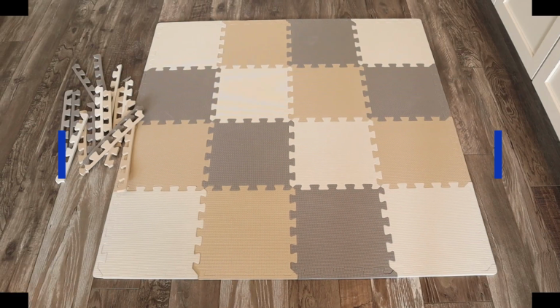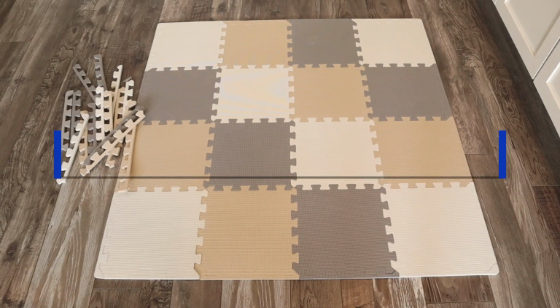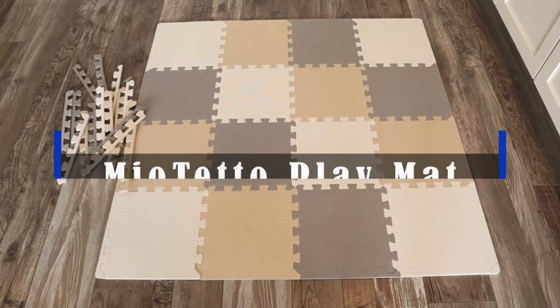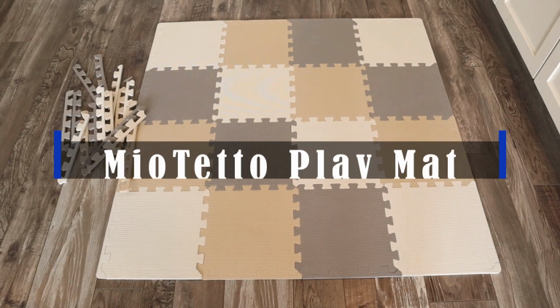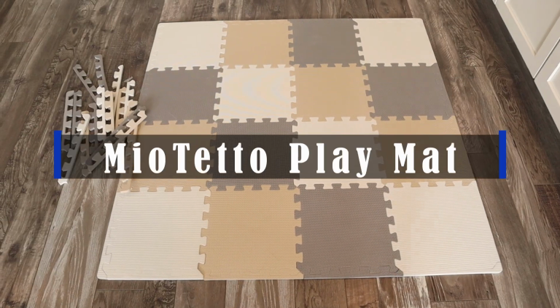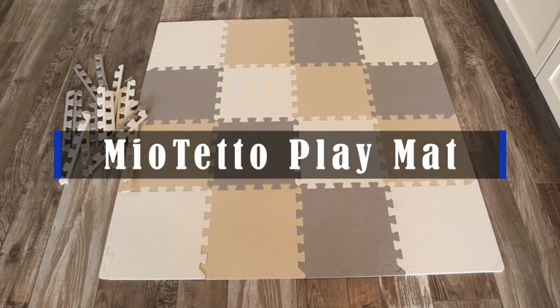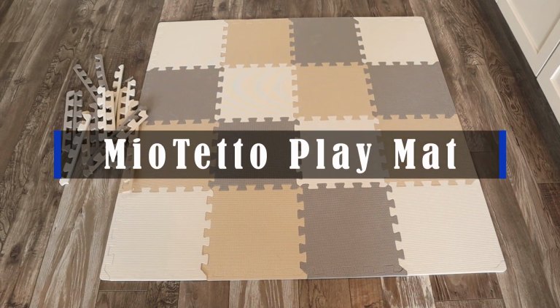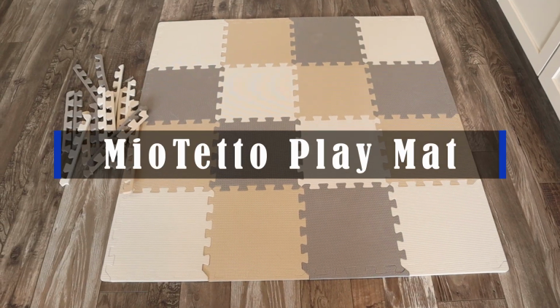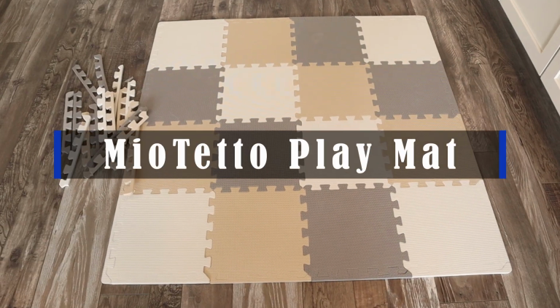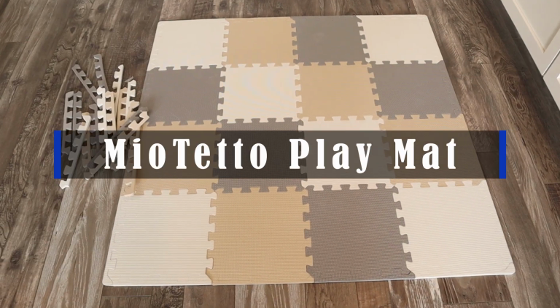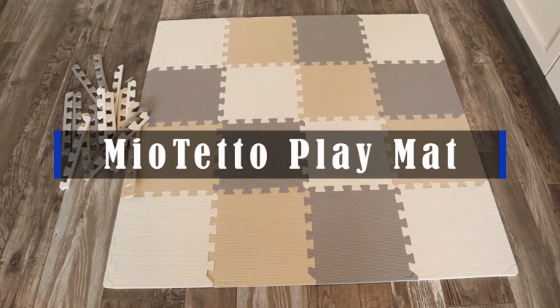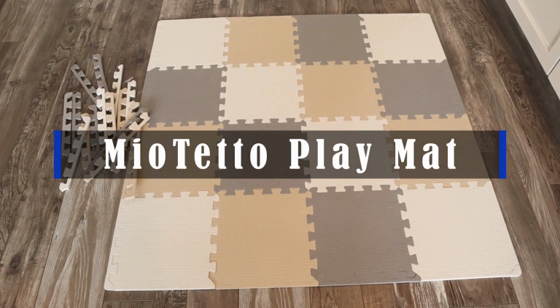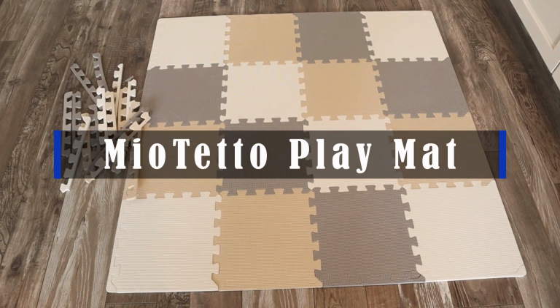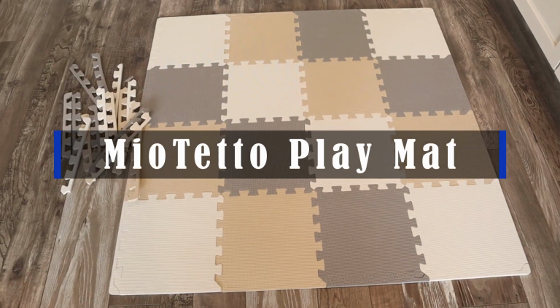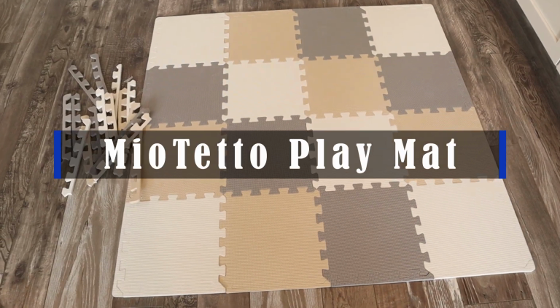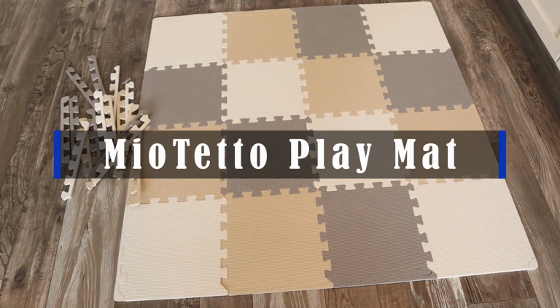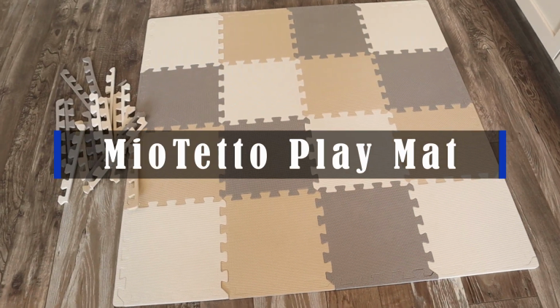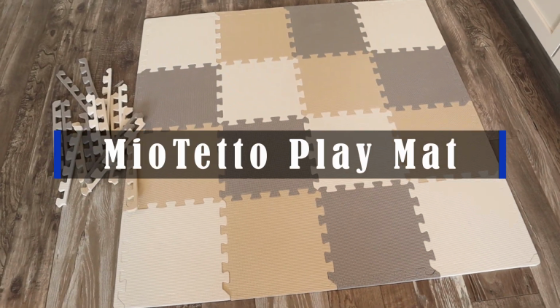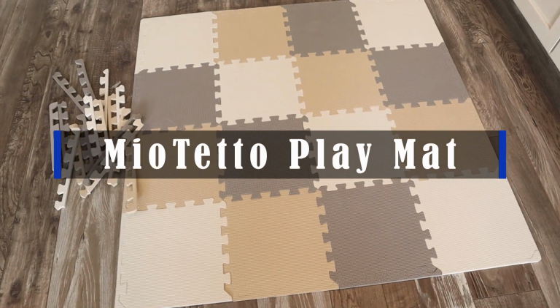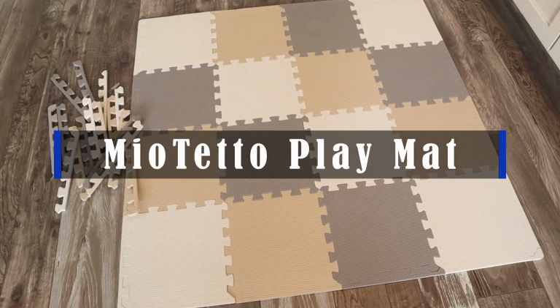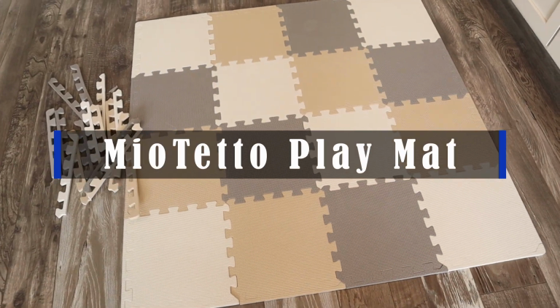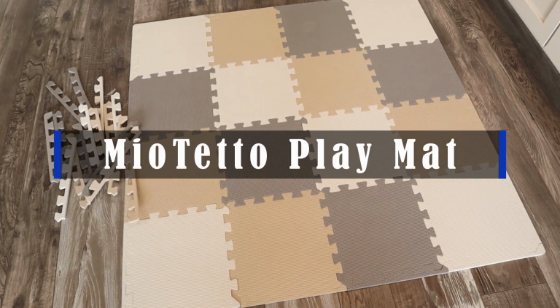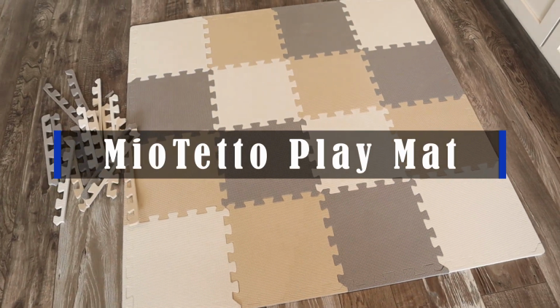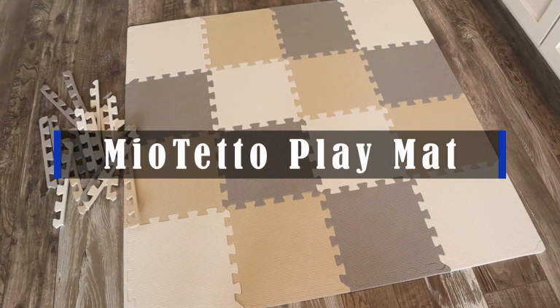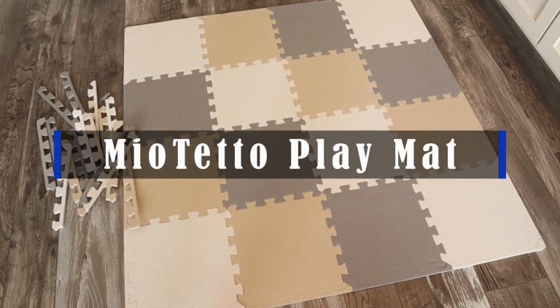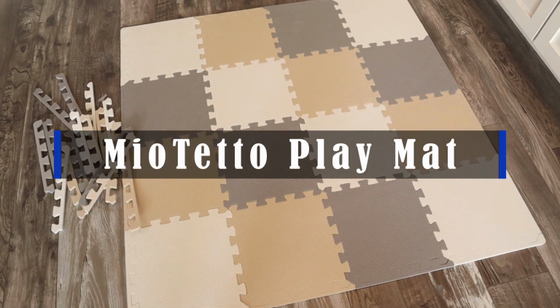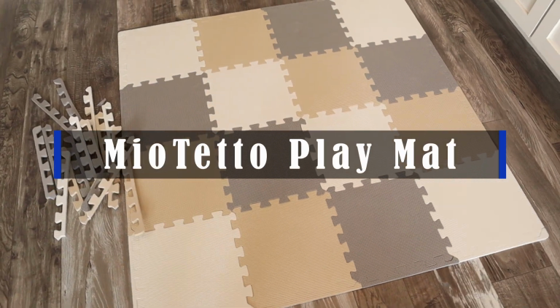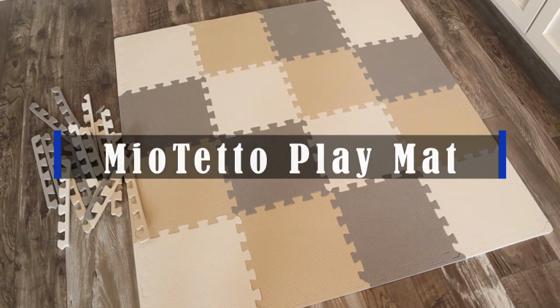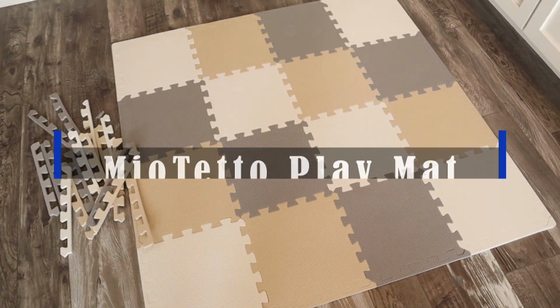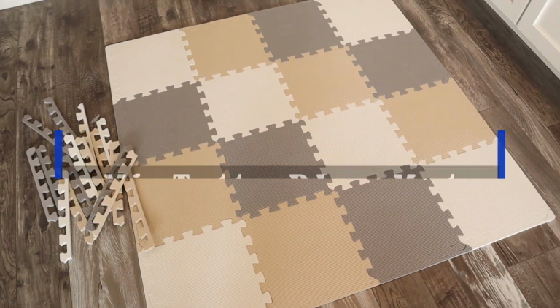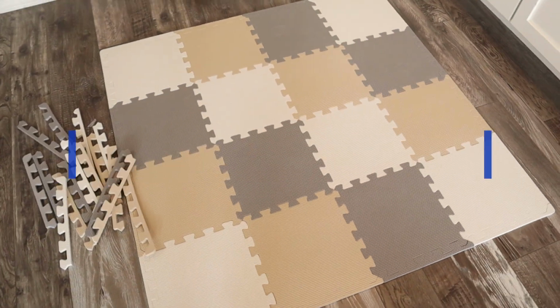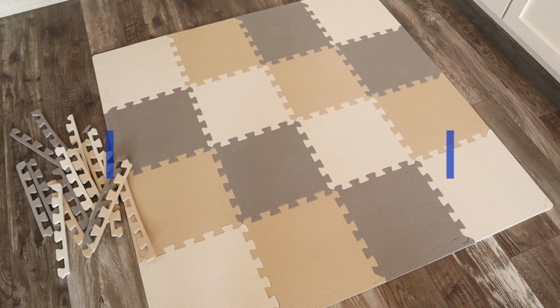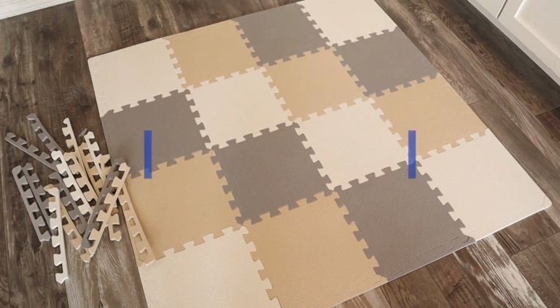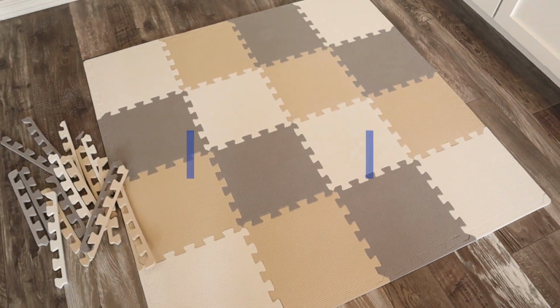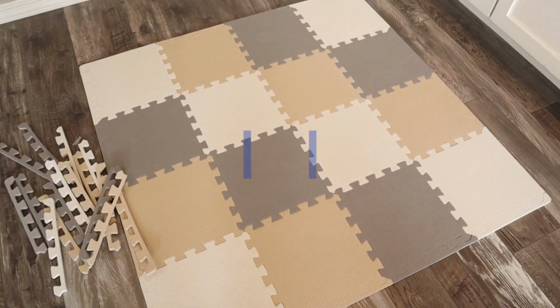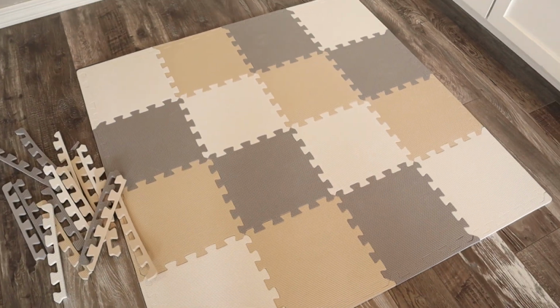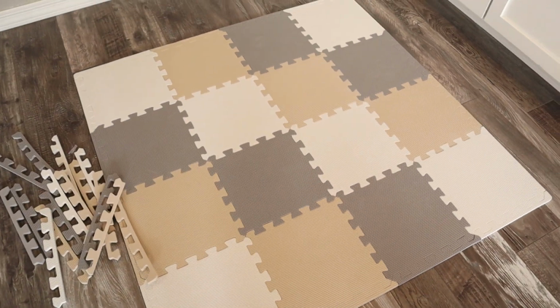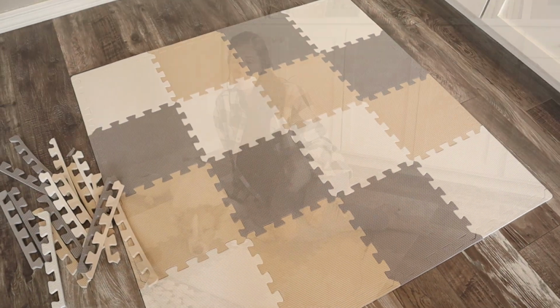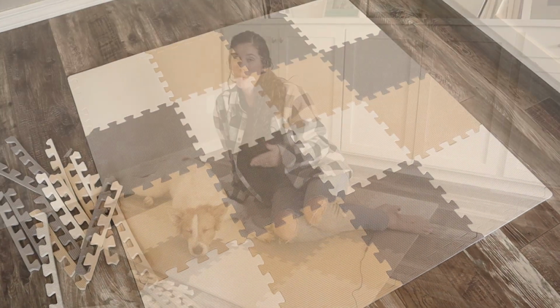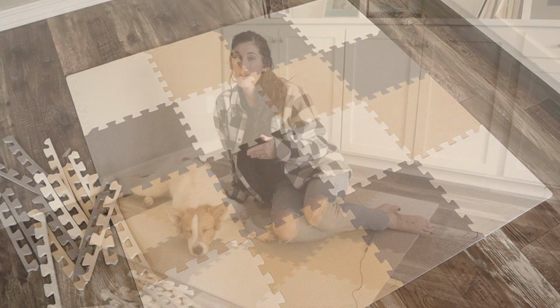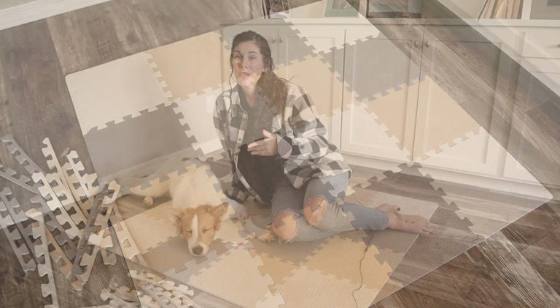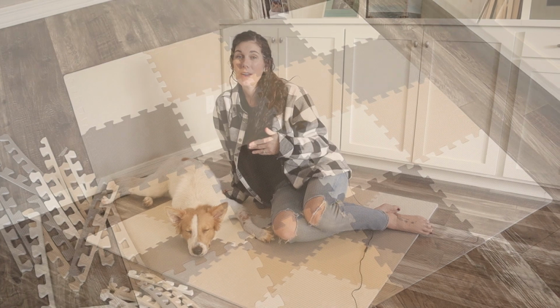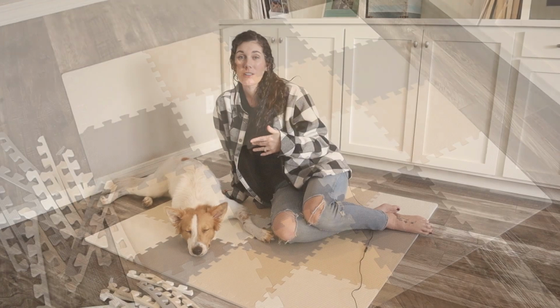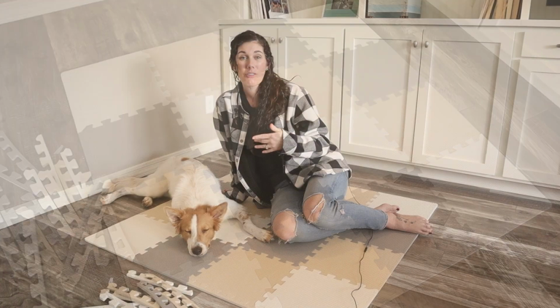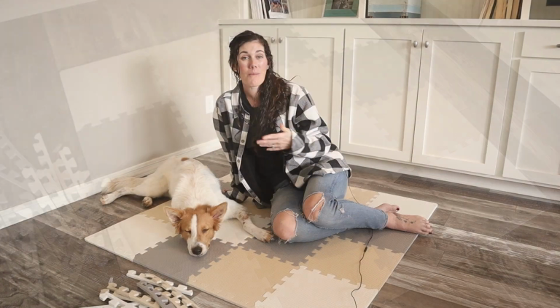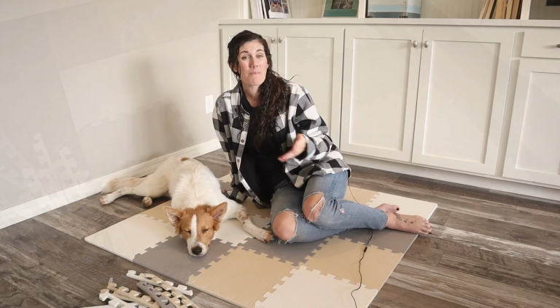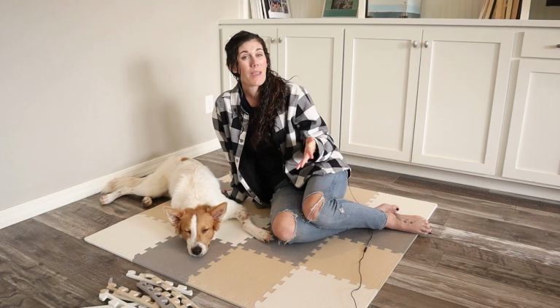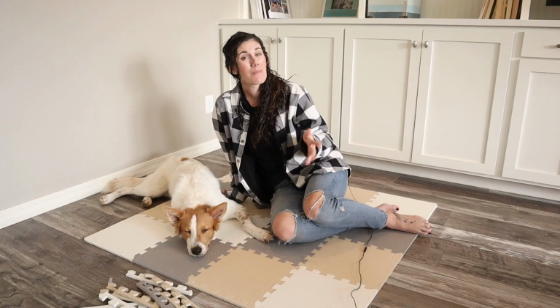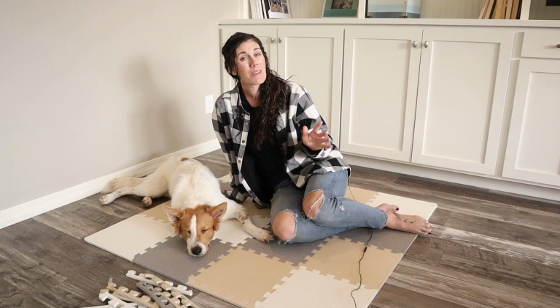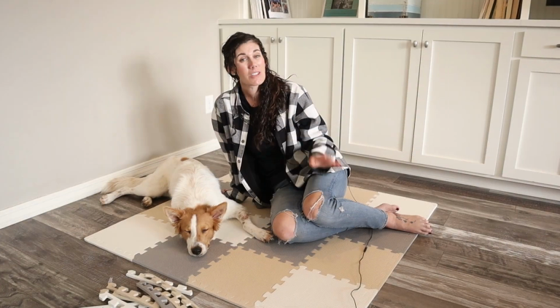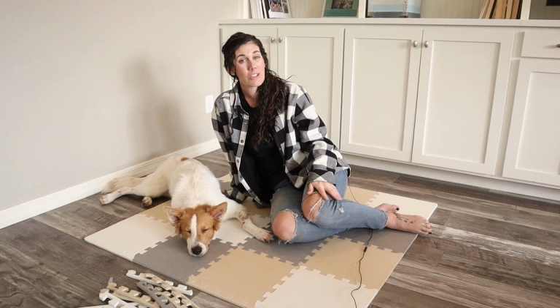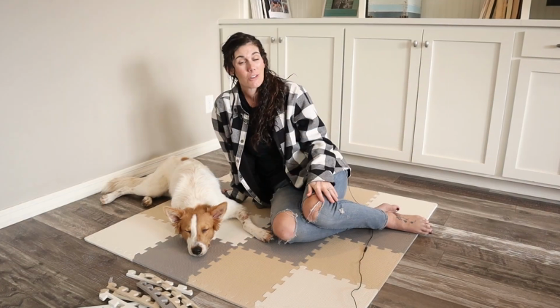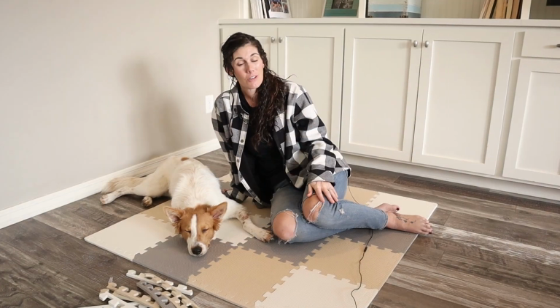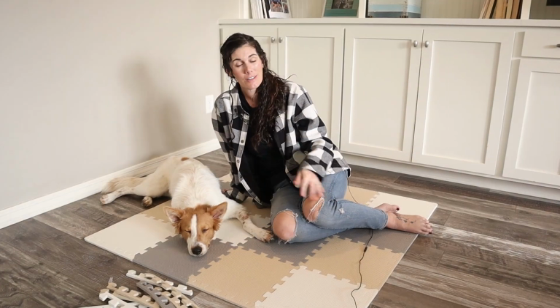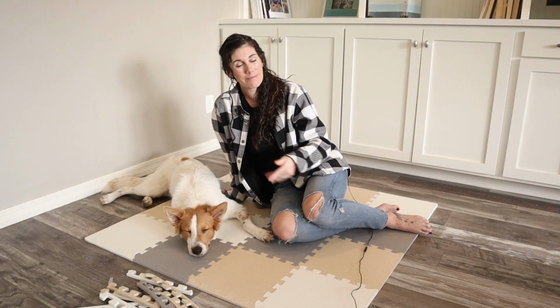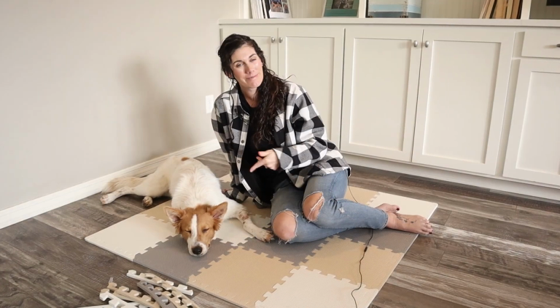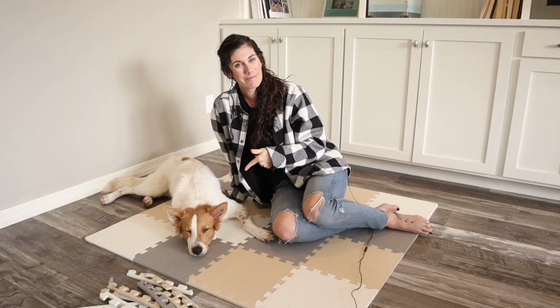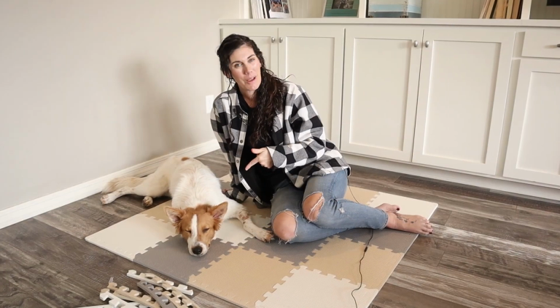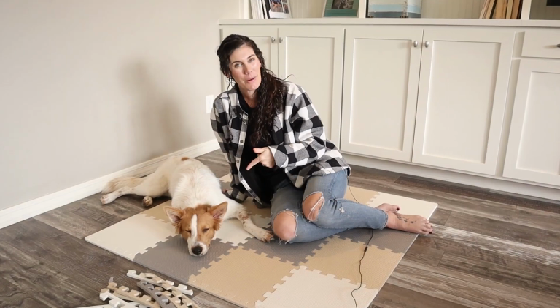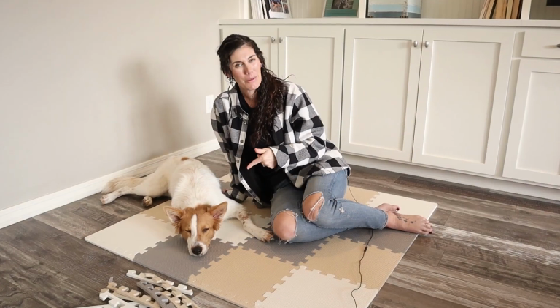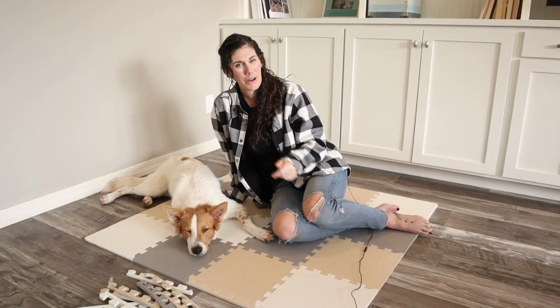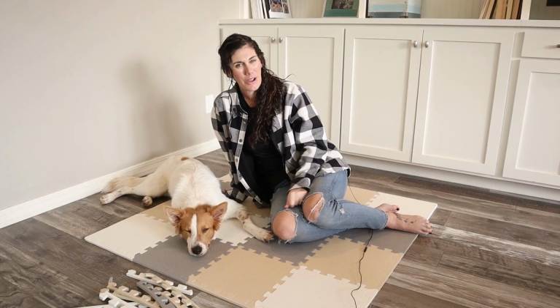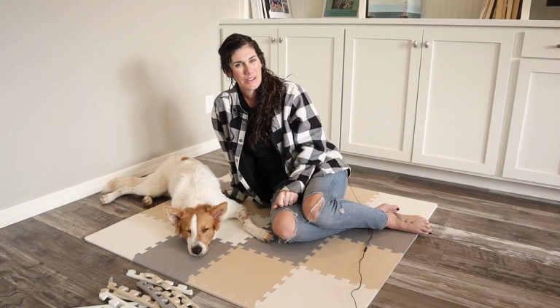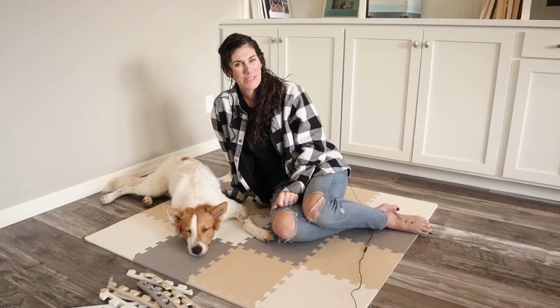Hey guys, this is the Mio Taito play mat. Perfect for babies, children, or dogs.